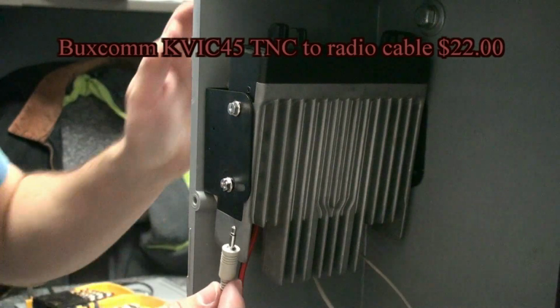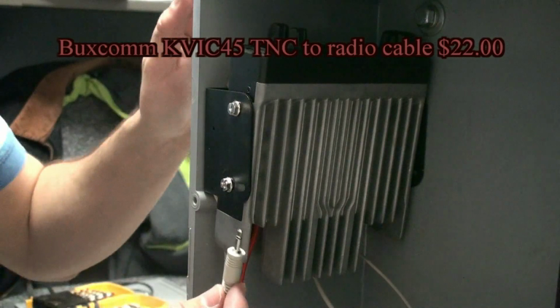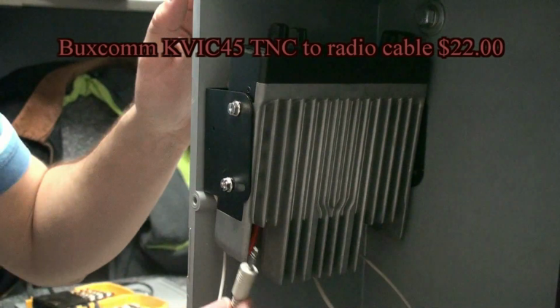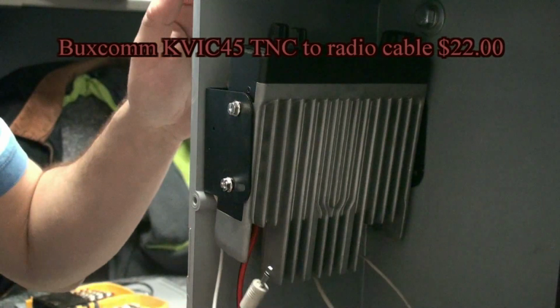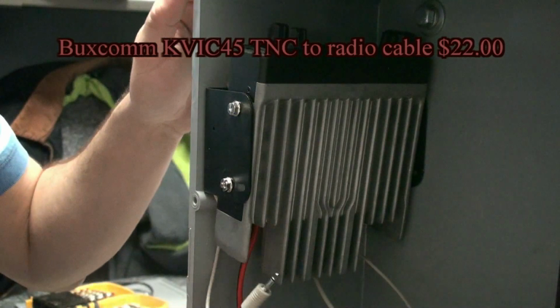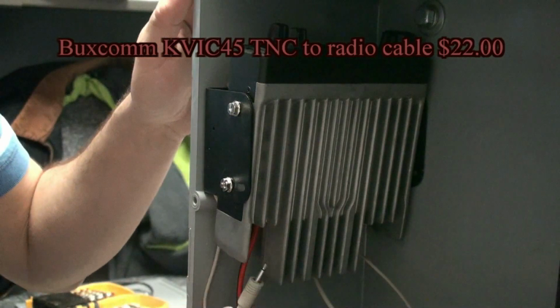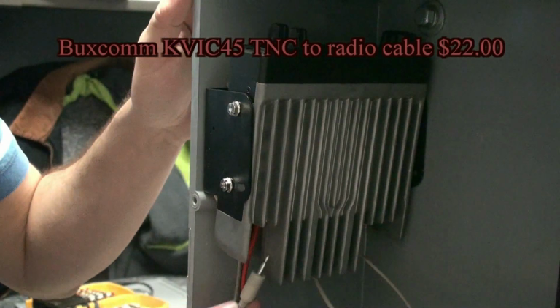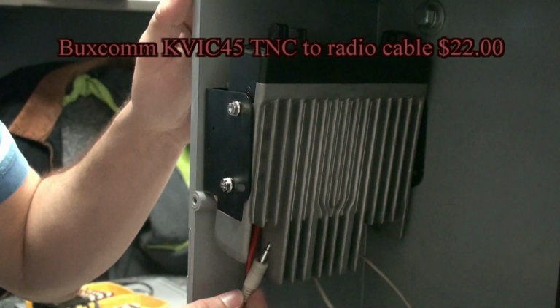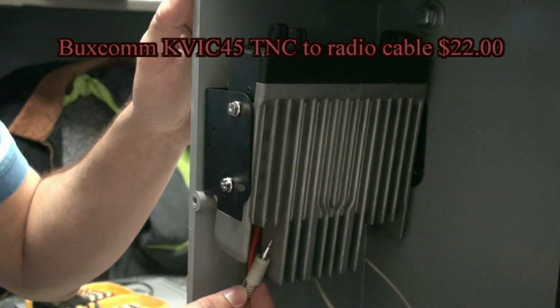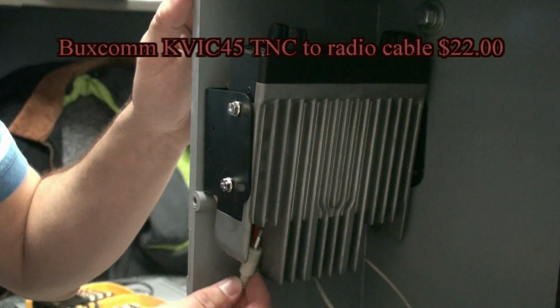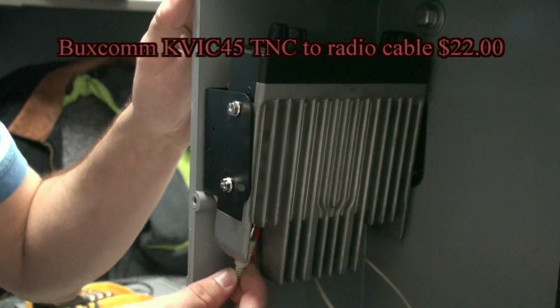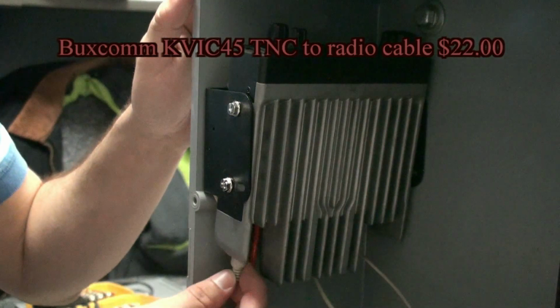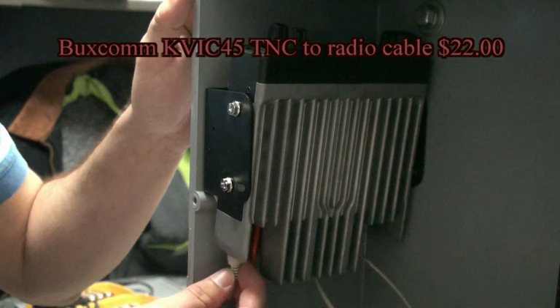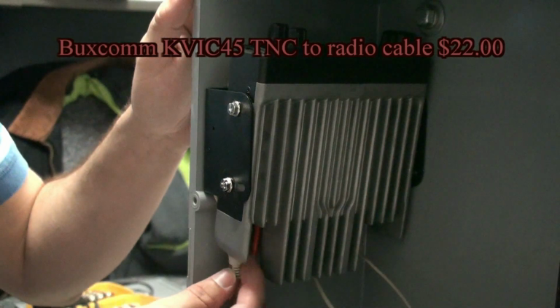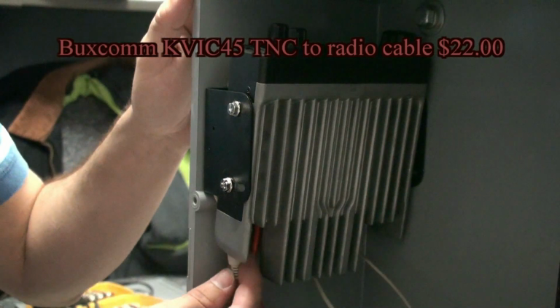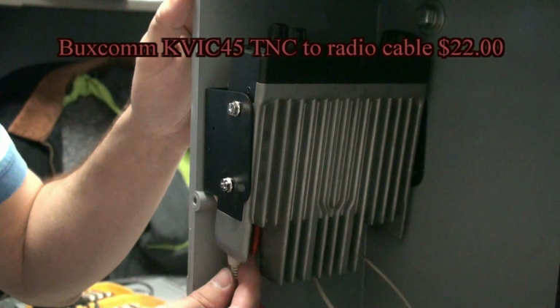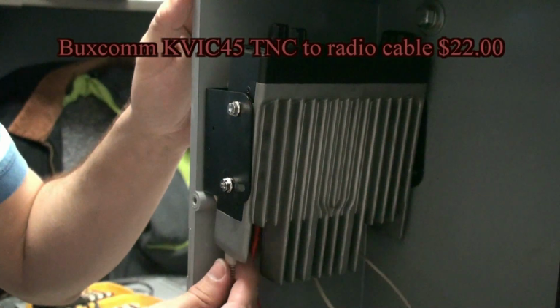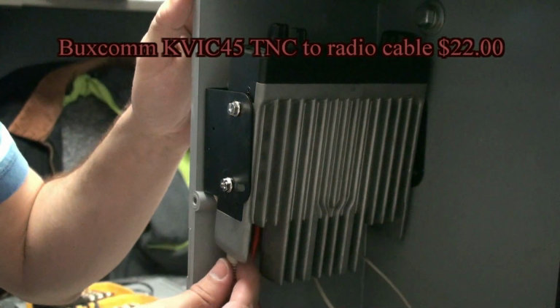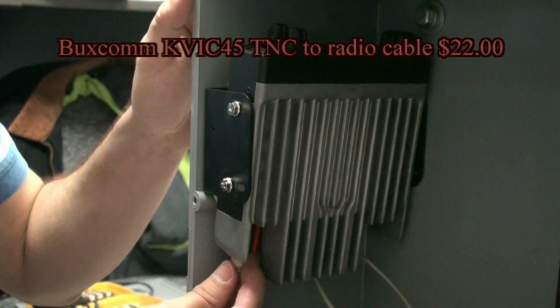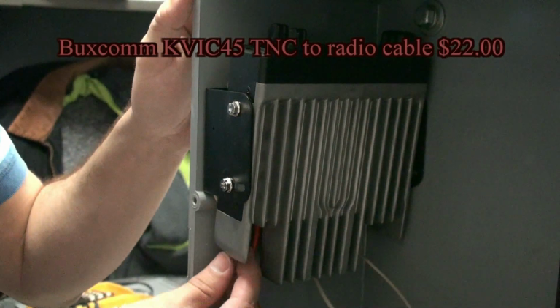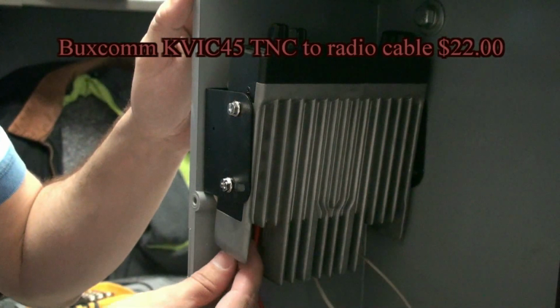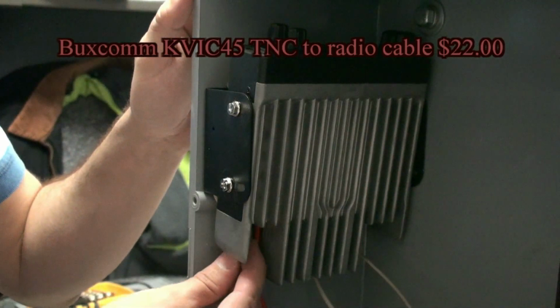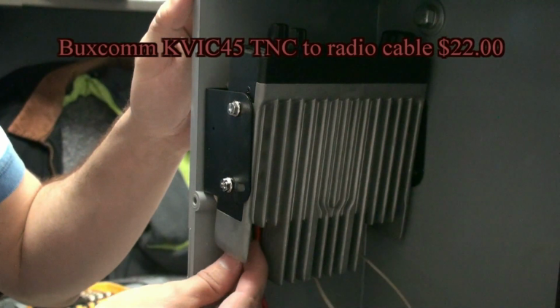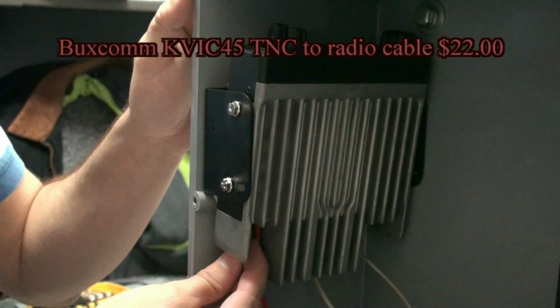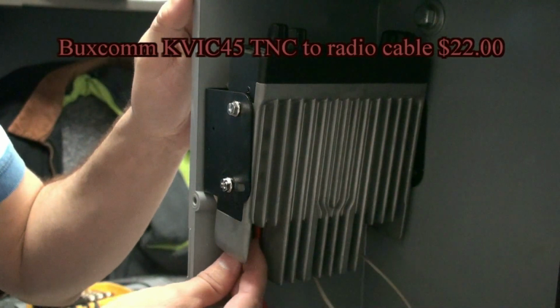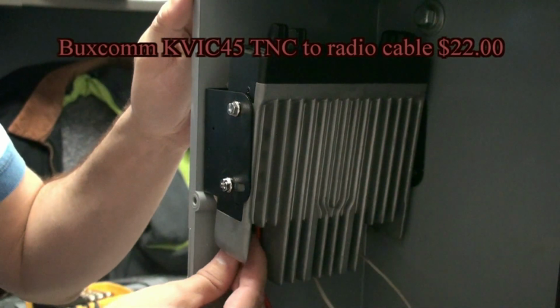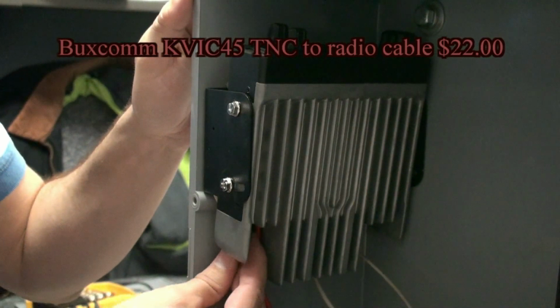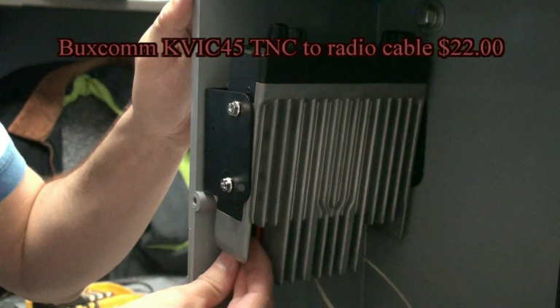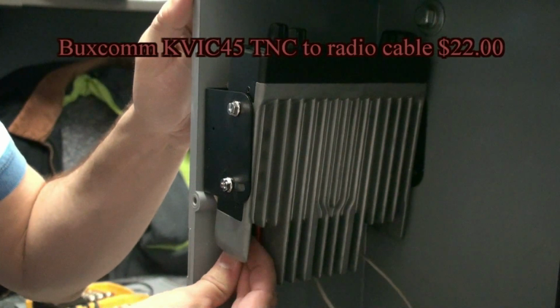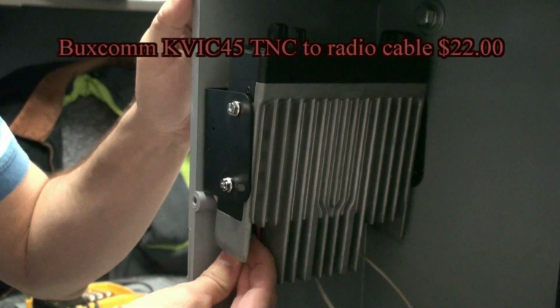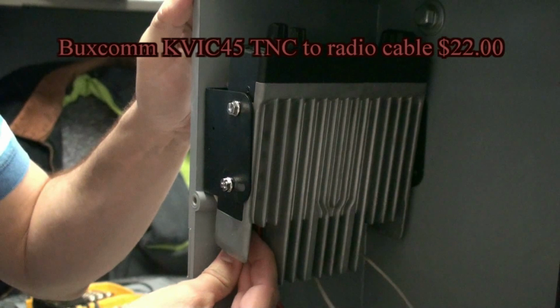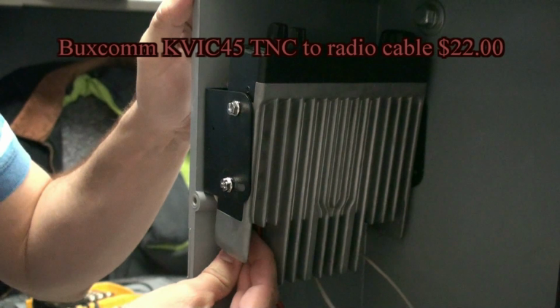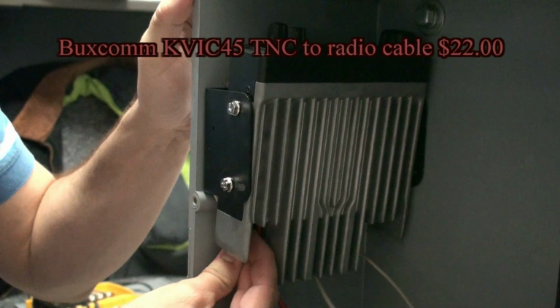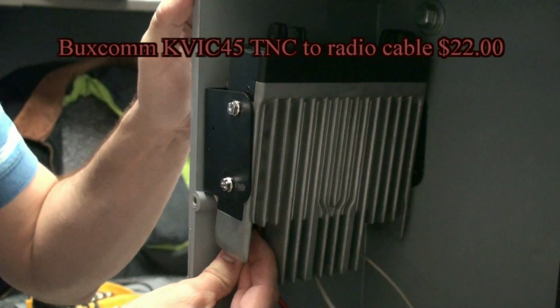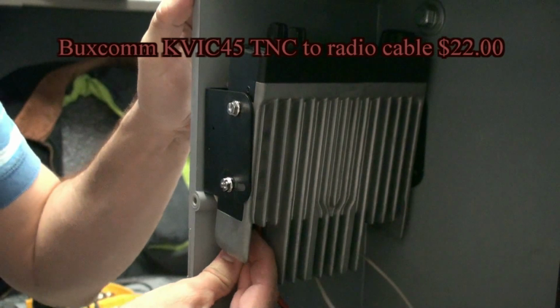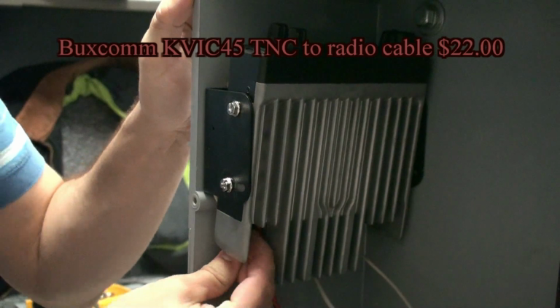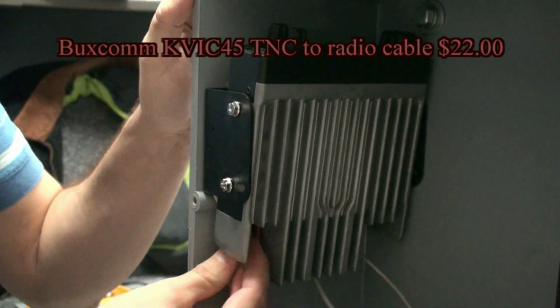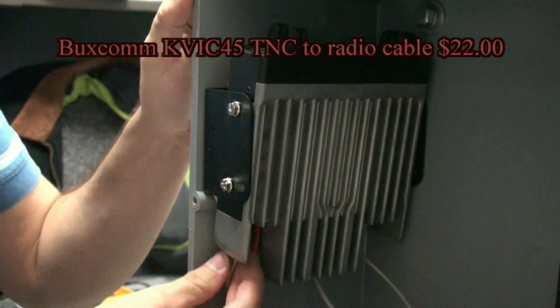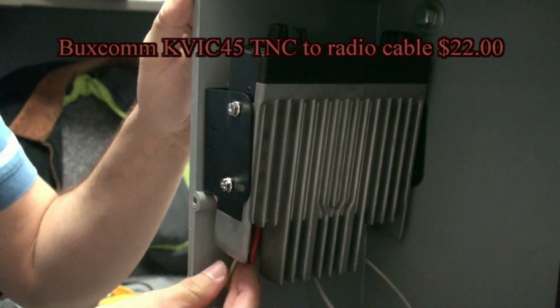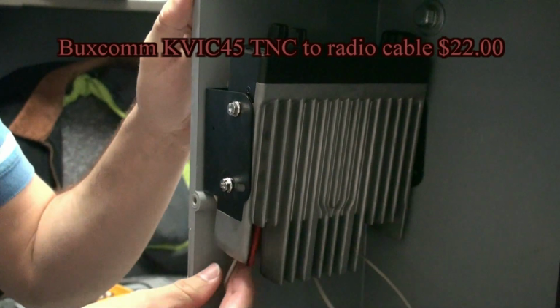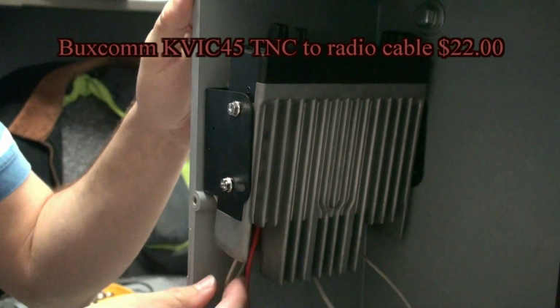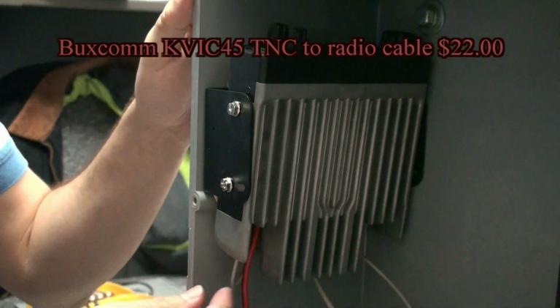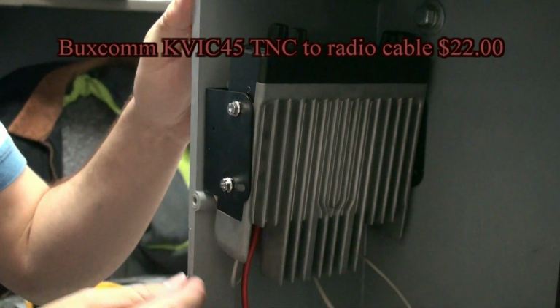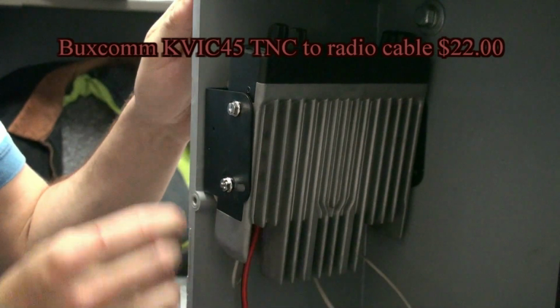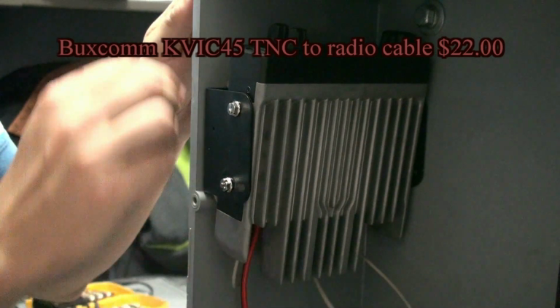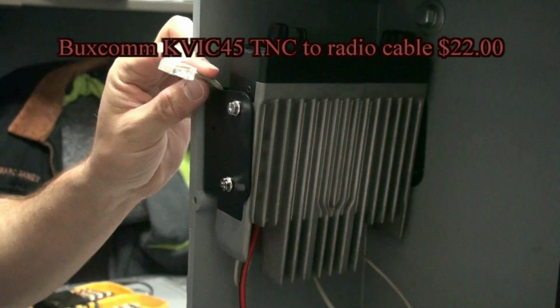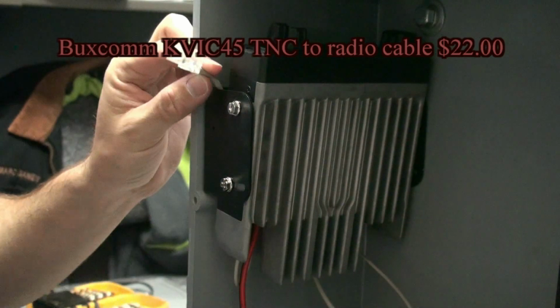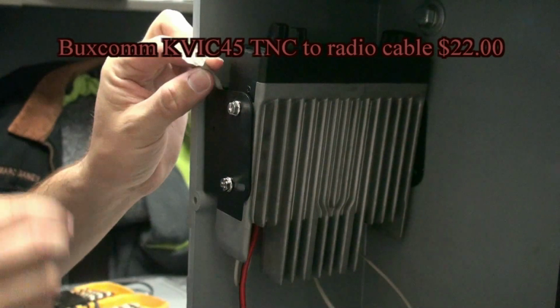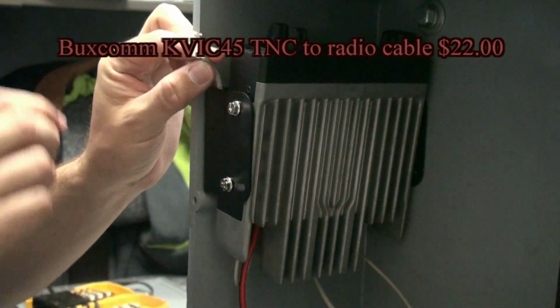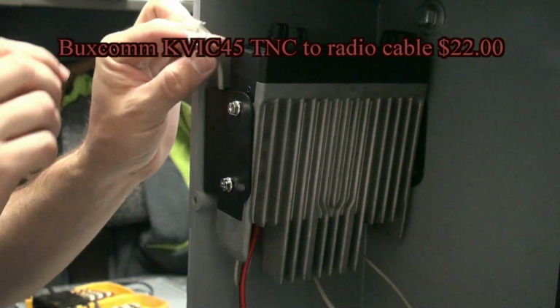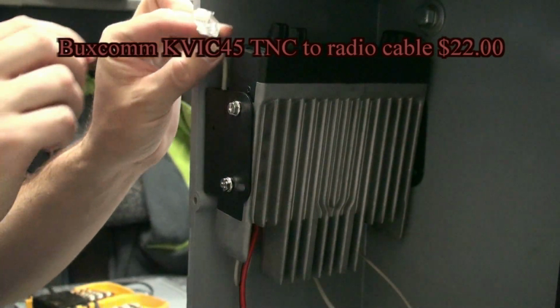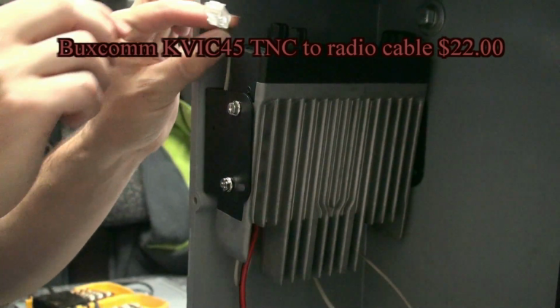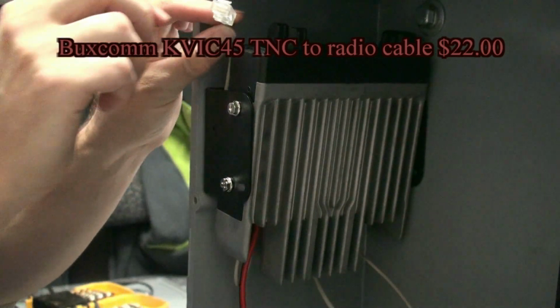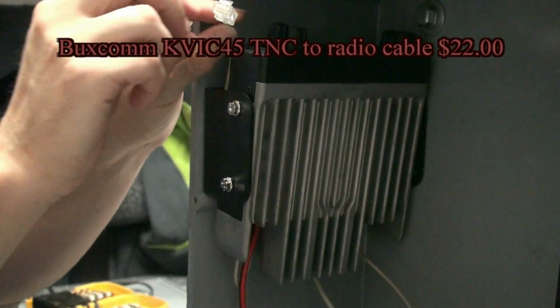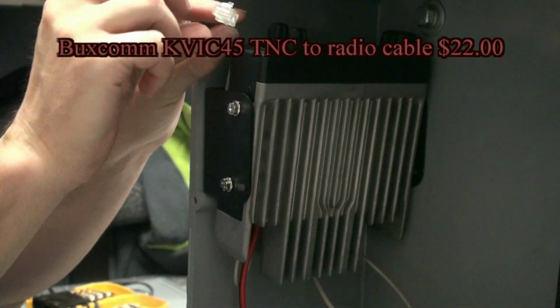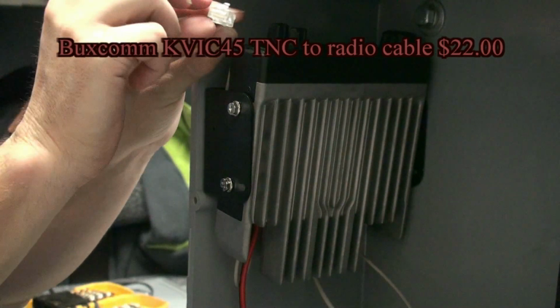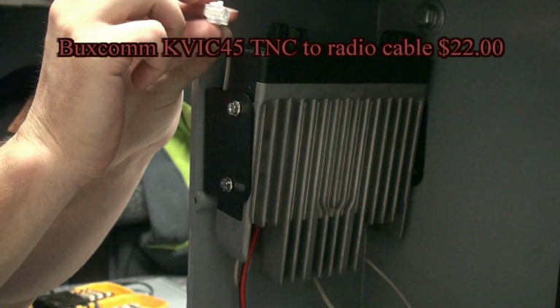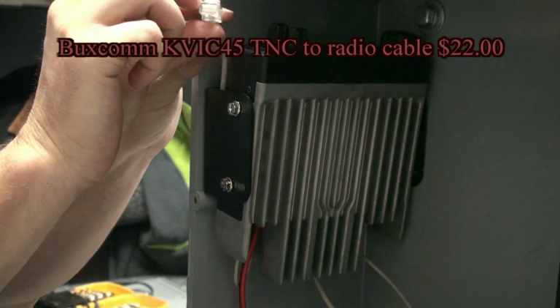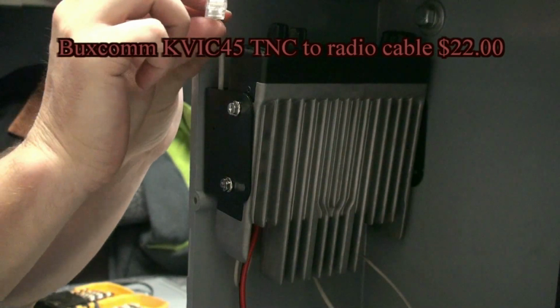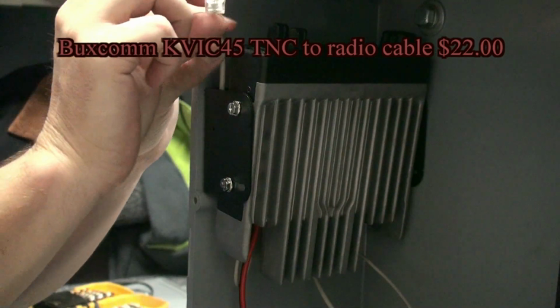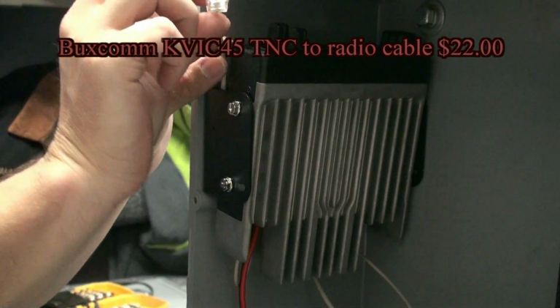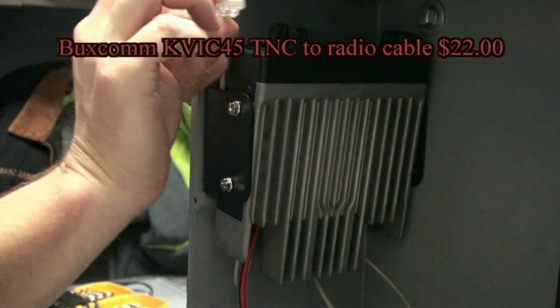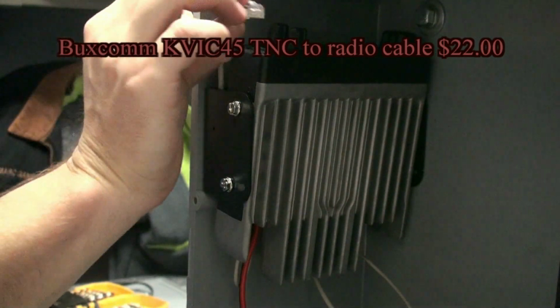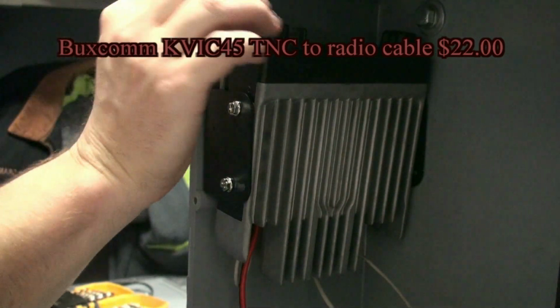With the super strut in place, we can connect the TNC to radio cable, allowing the two devices to talk to each other.